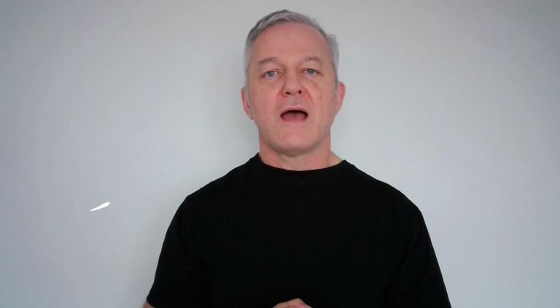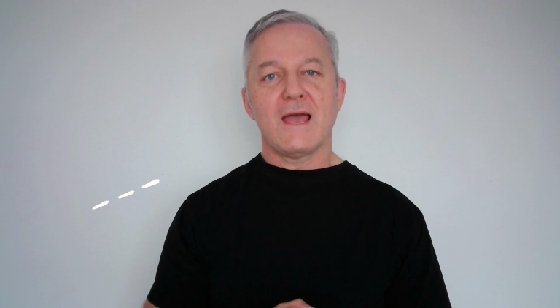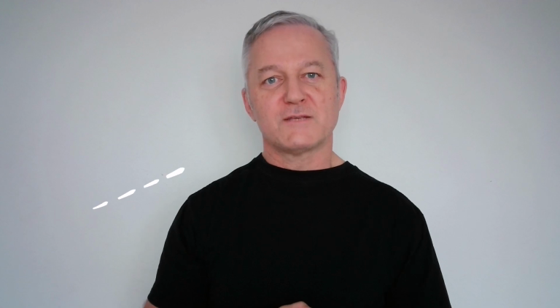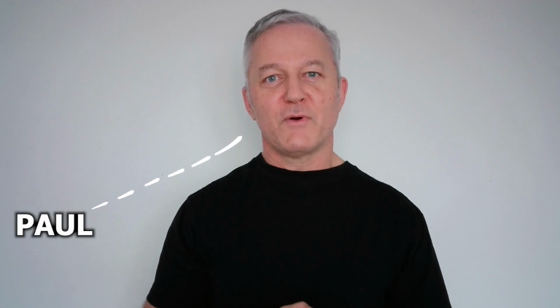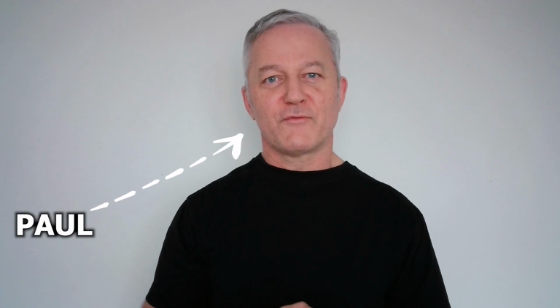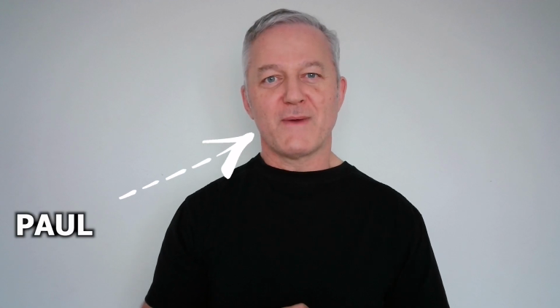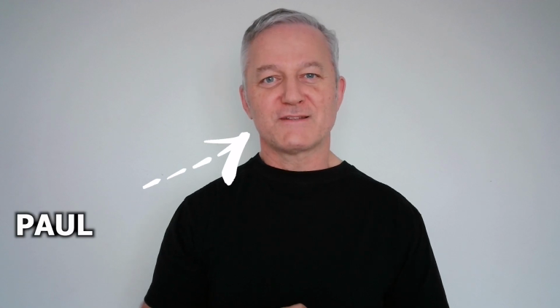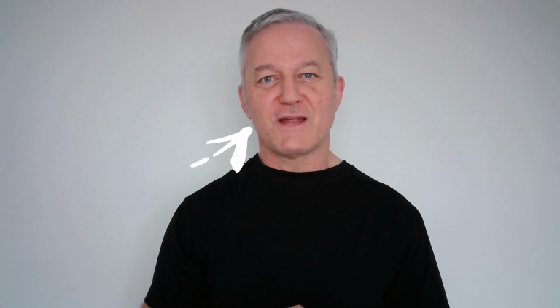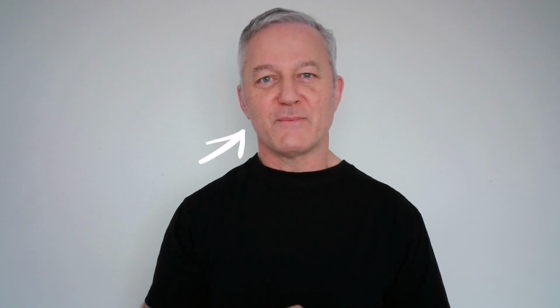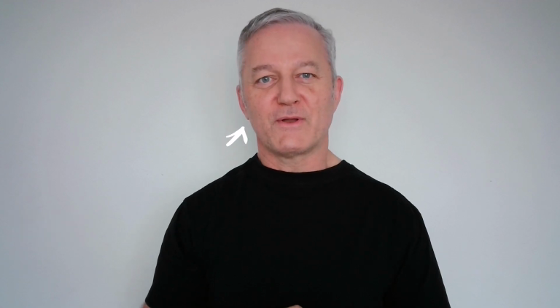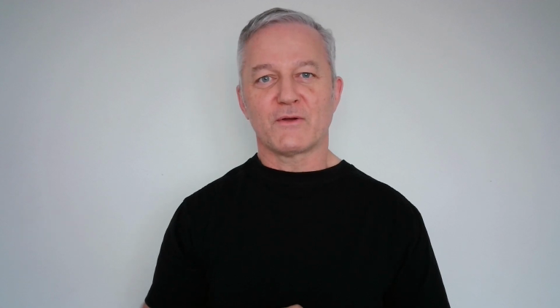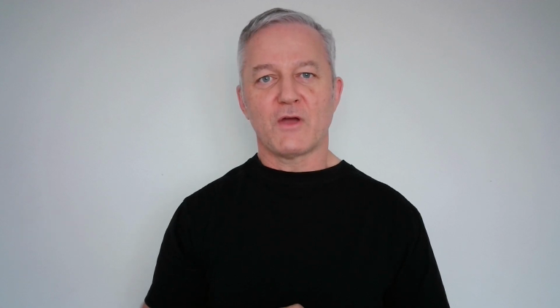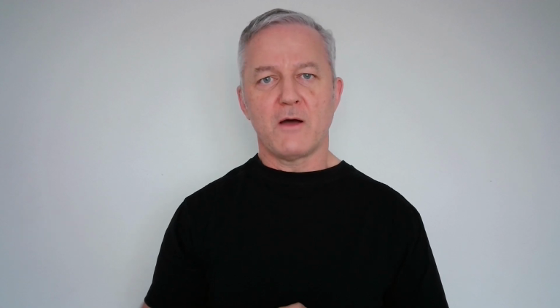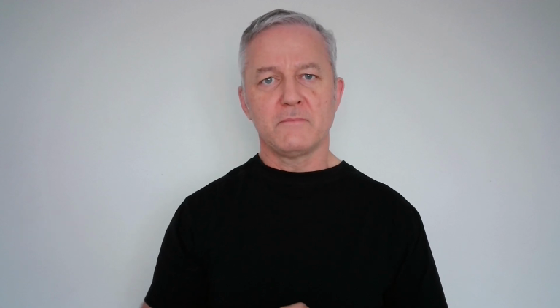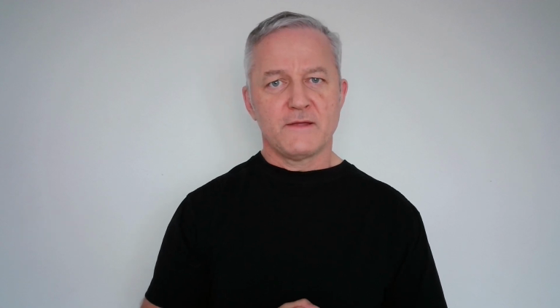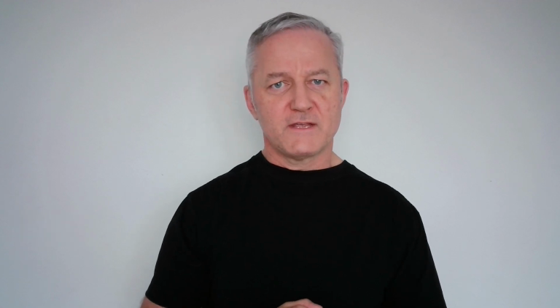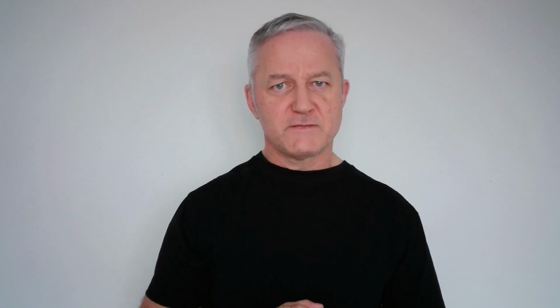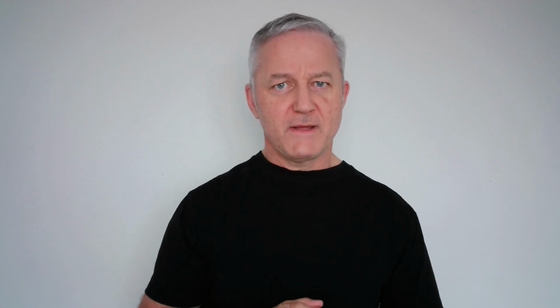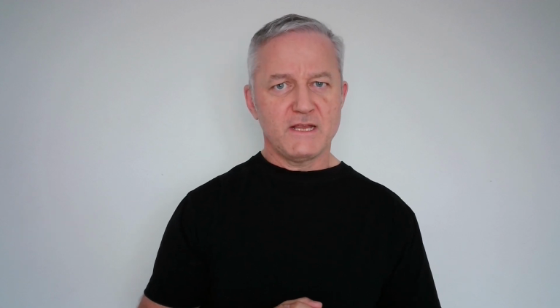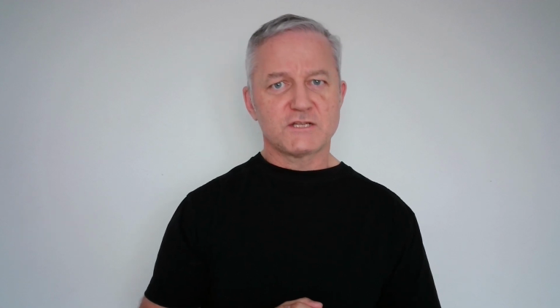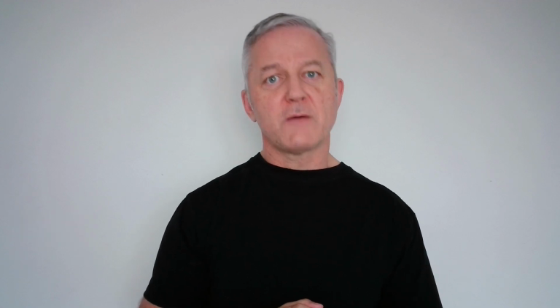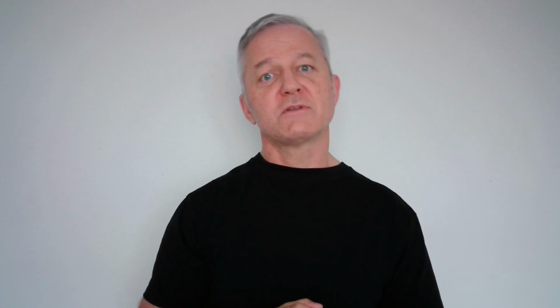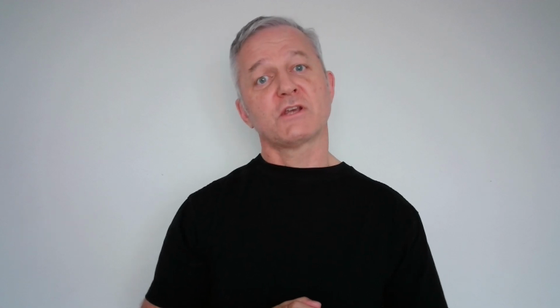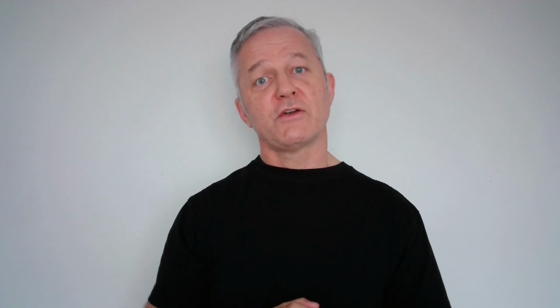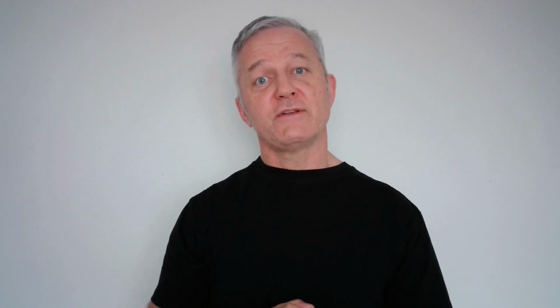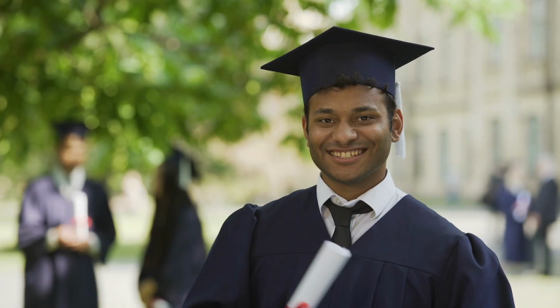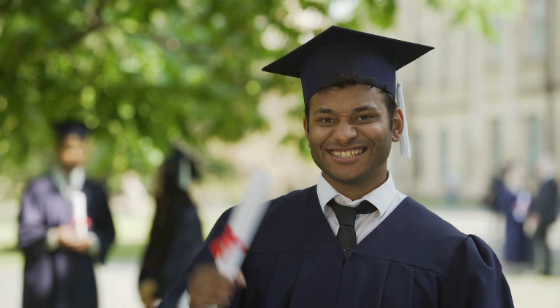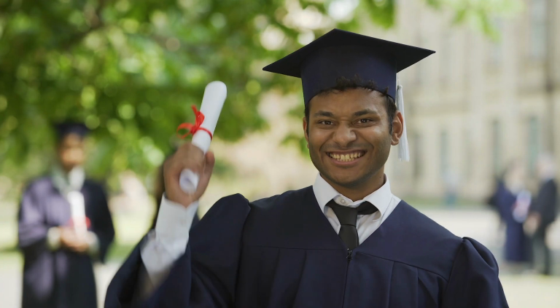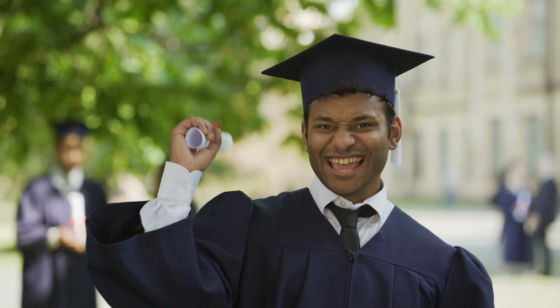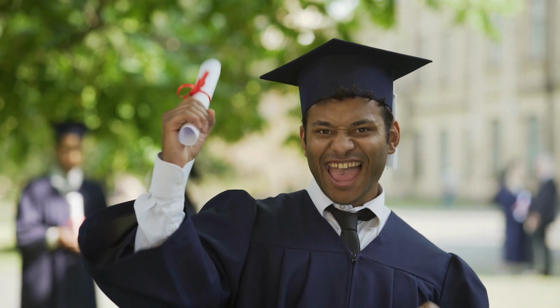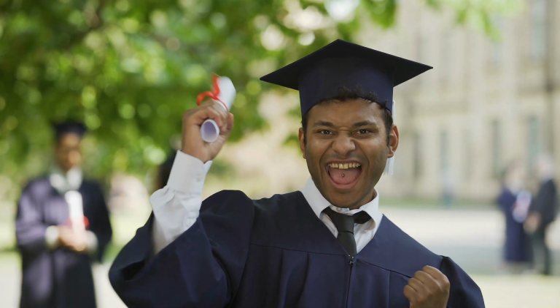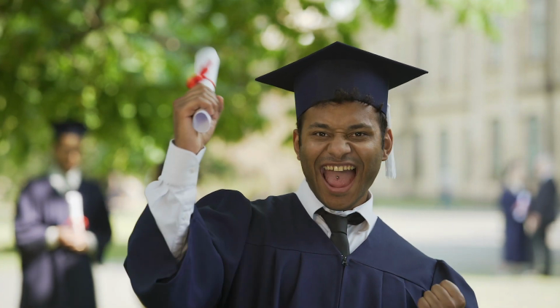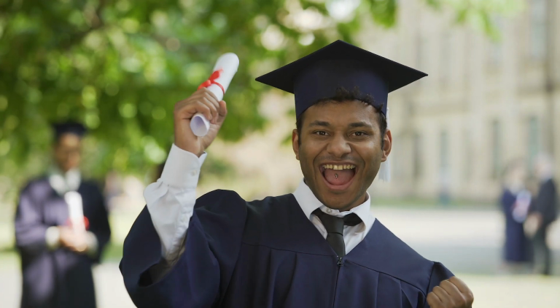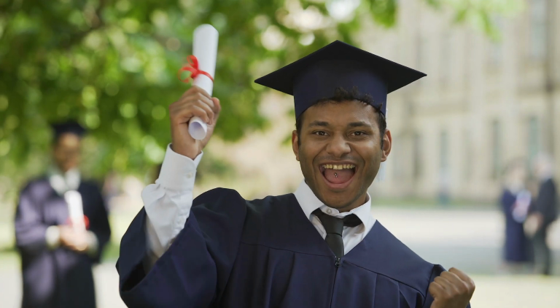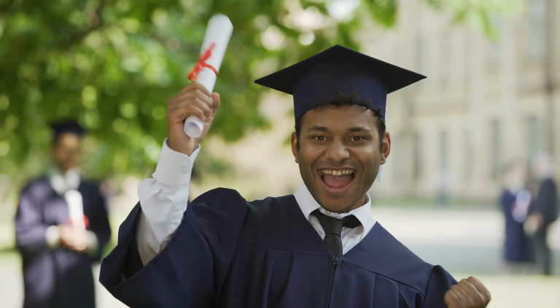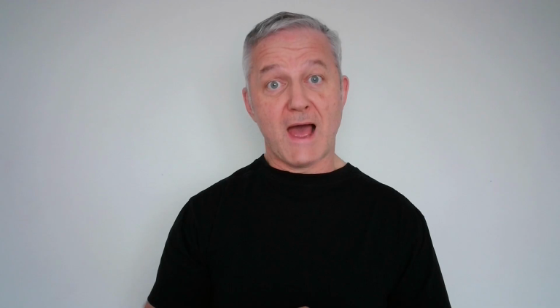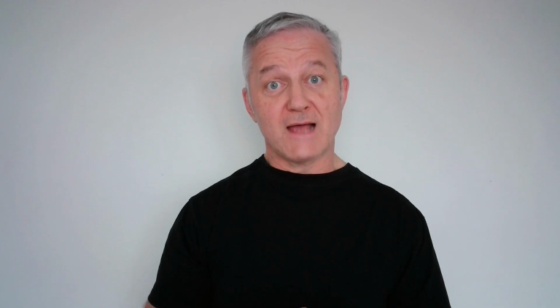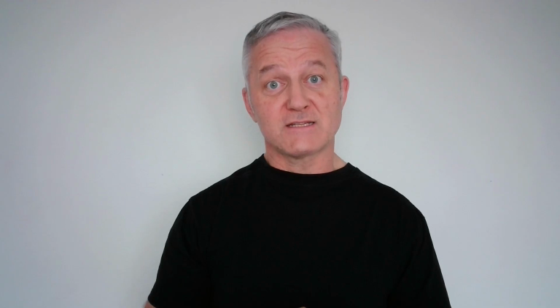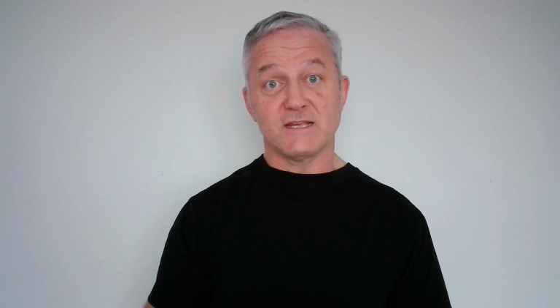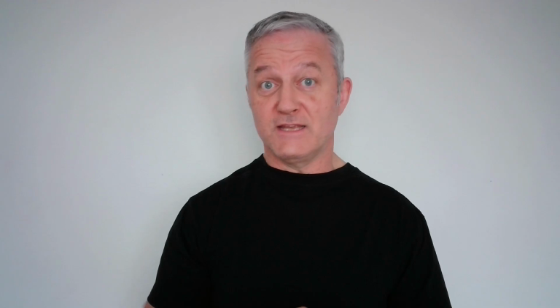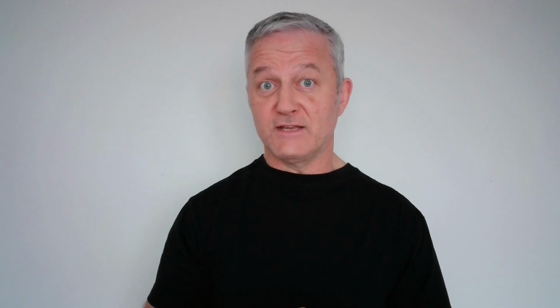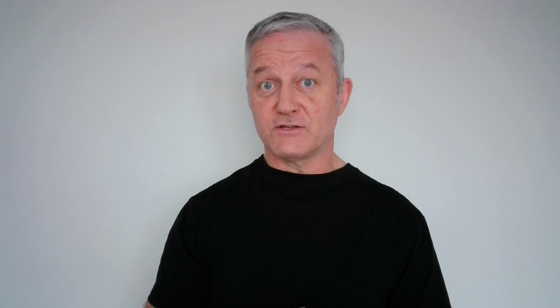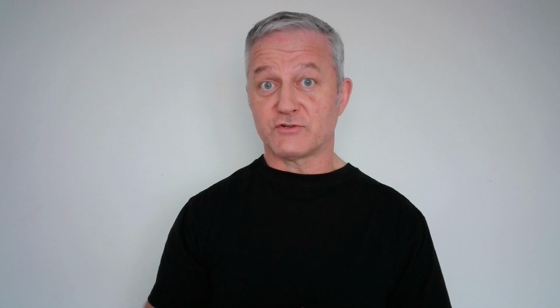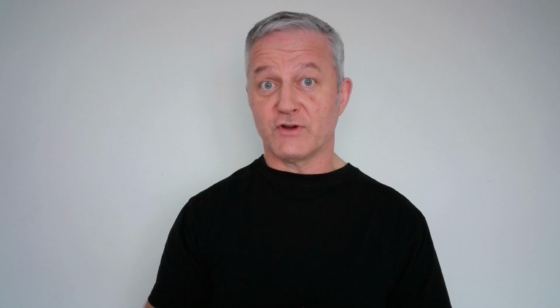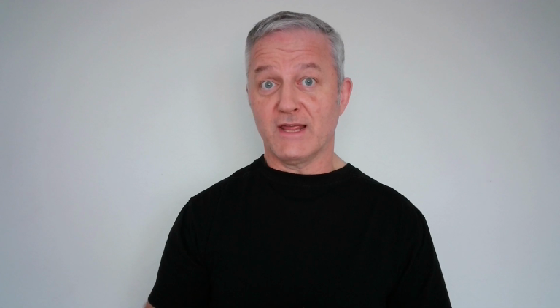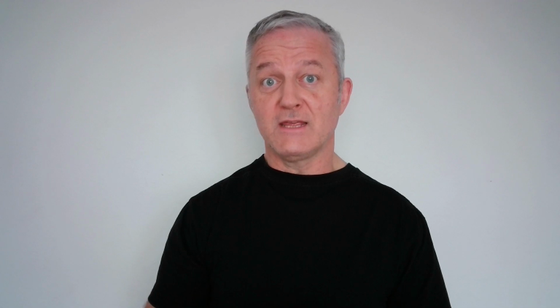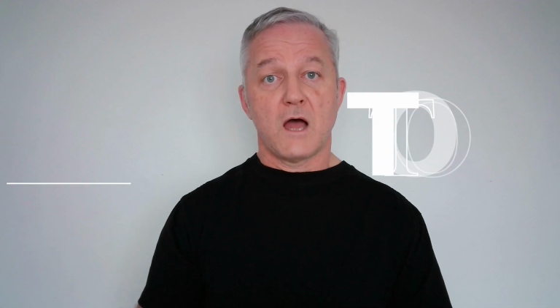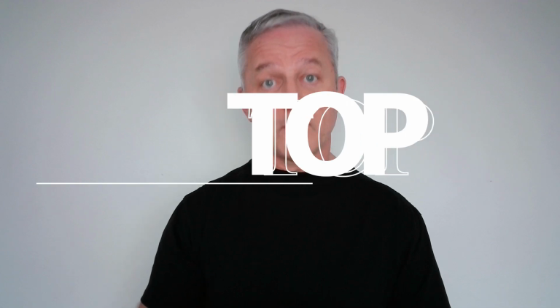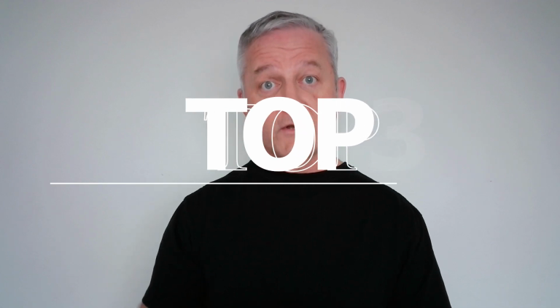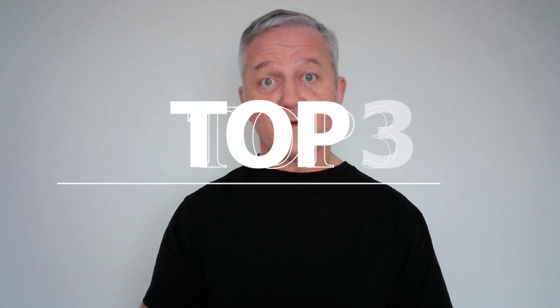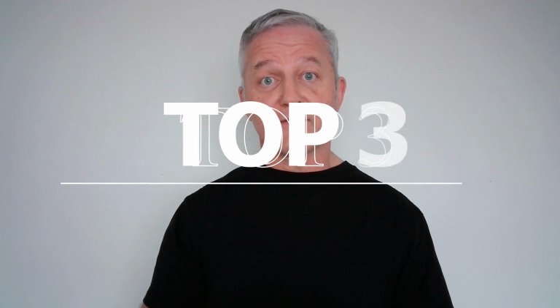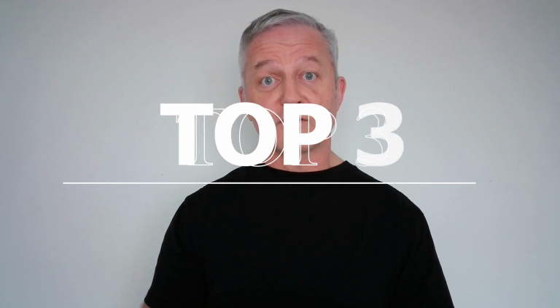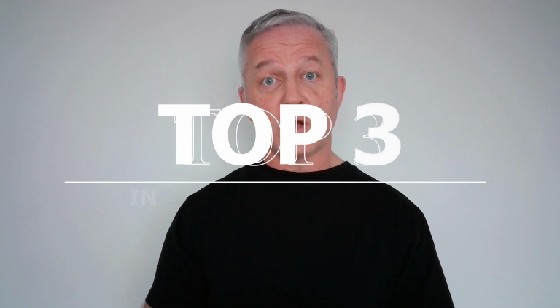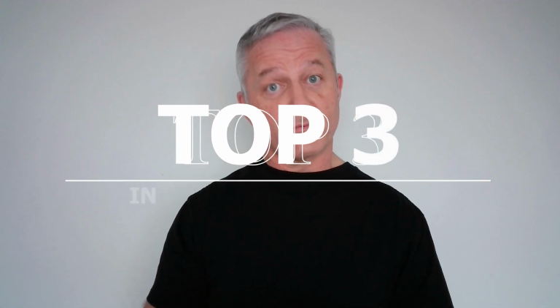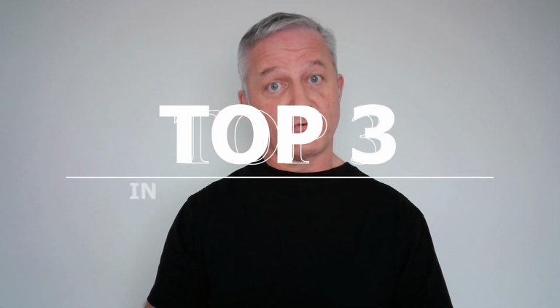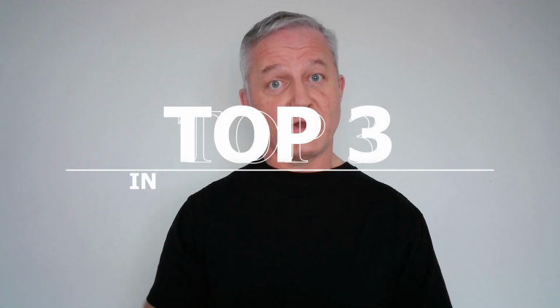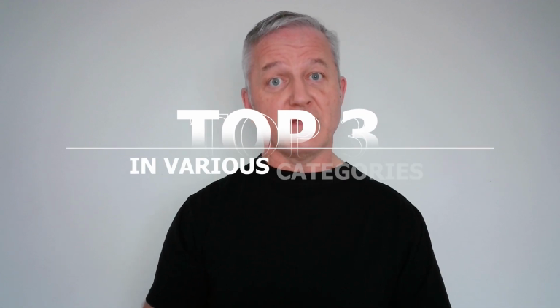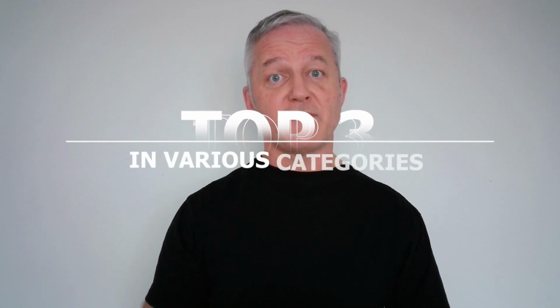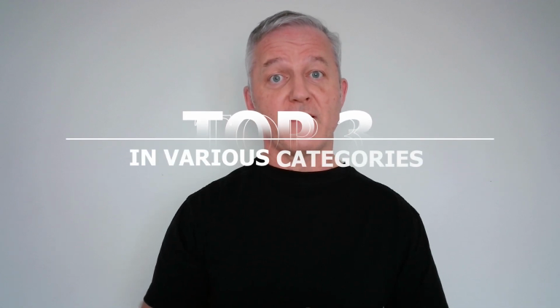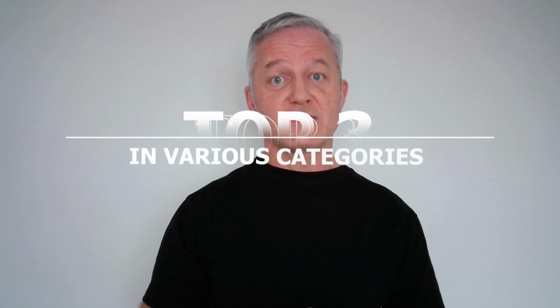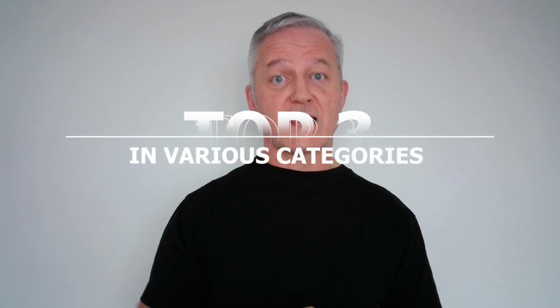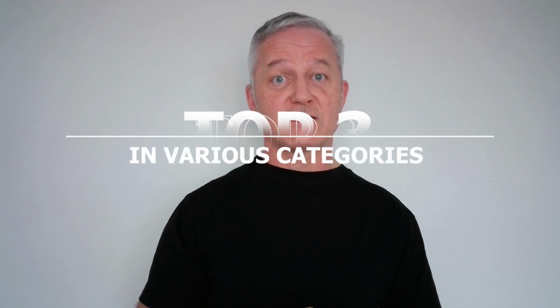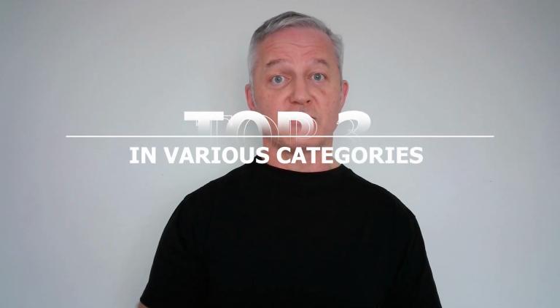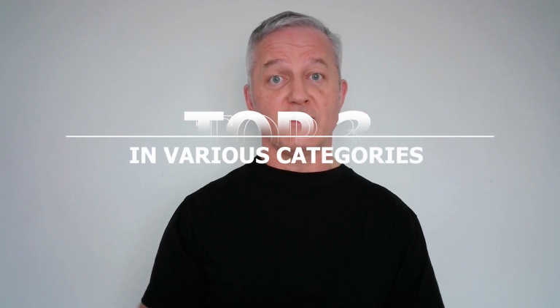Hey, it's Paul from HowToNetwork.com. There are many cybersecurity certifications you can pass in the industry. I'm going to rank the top three in various categories.